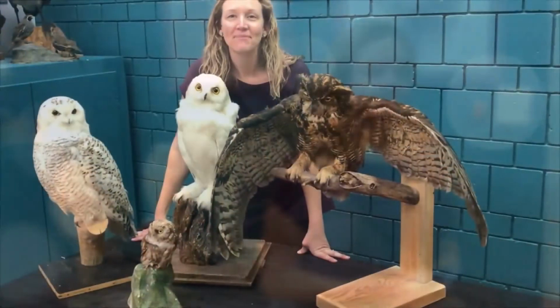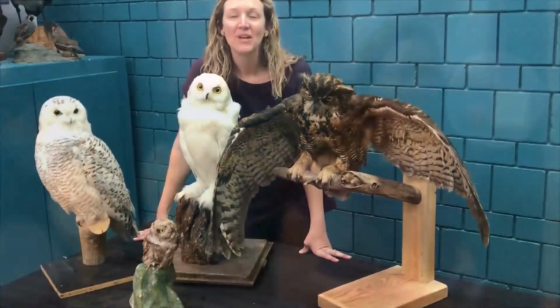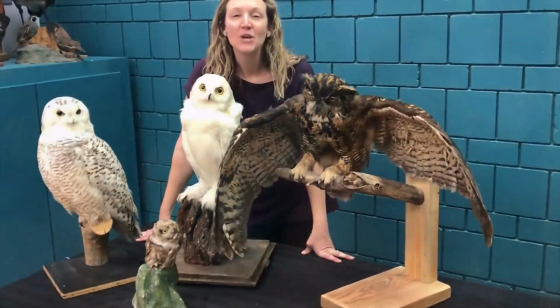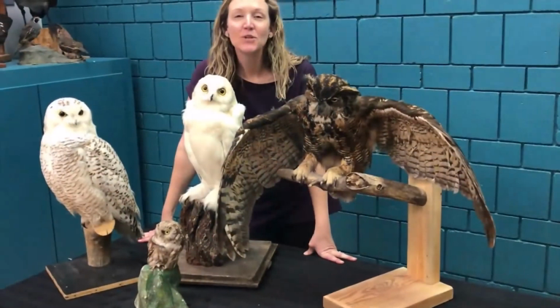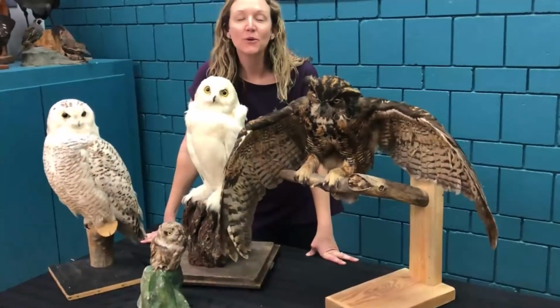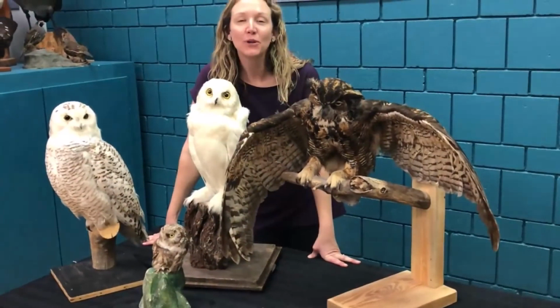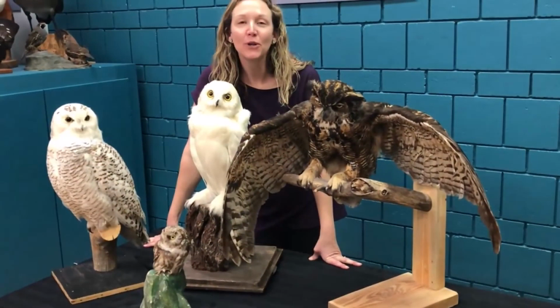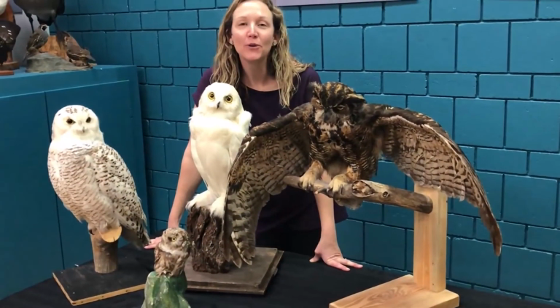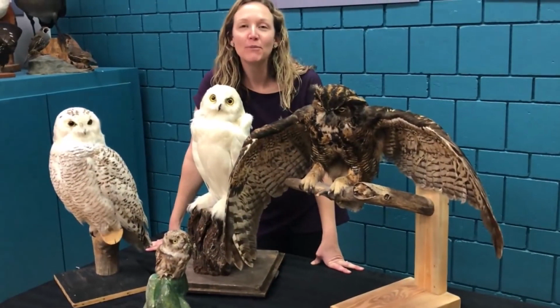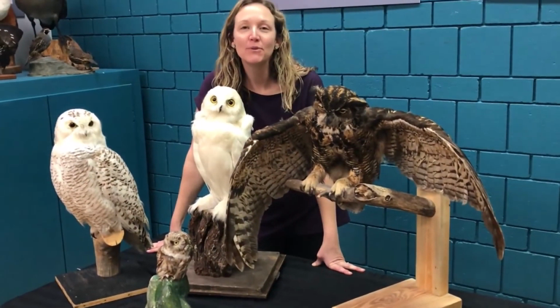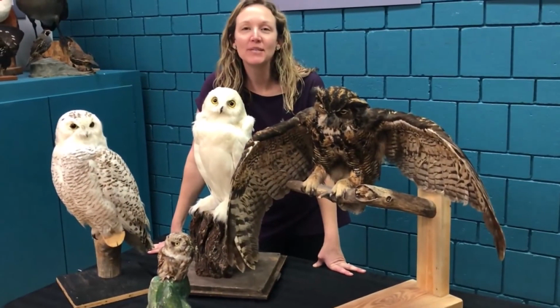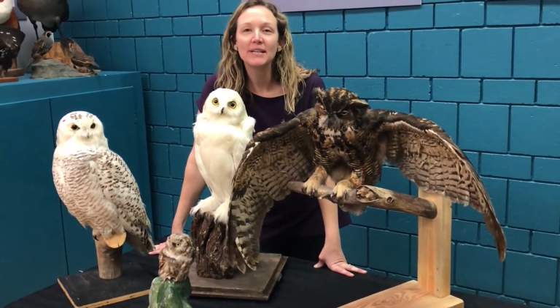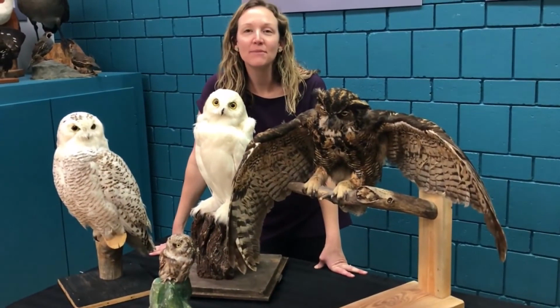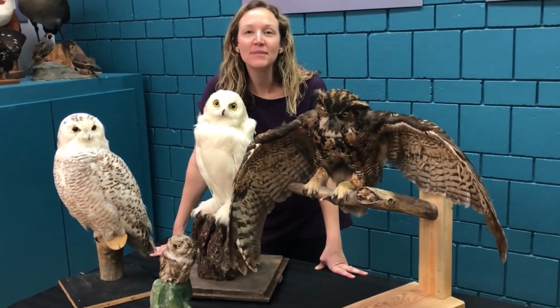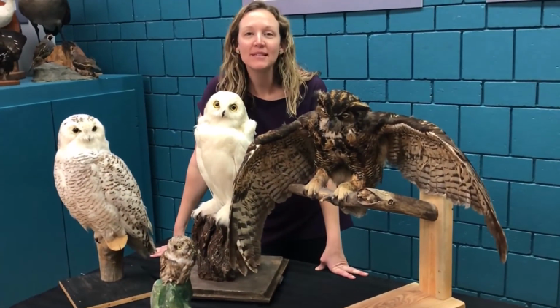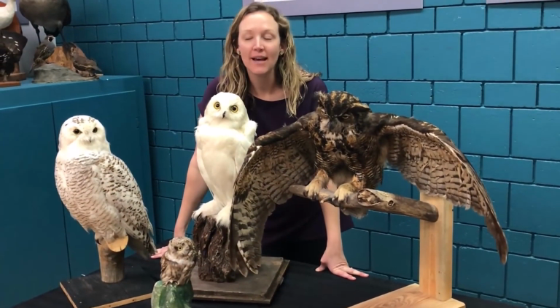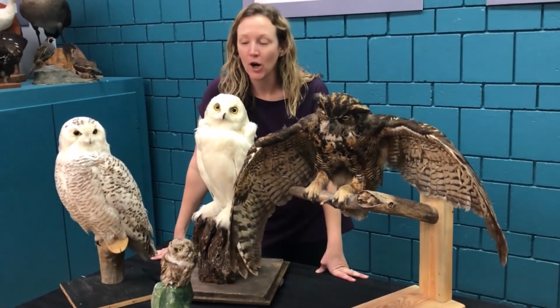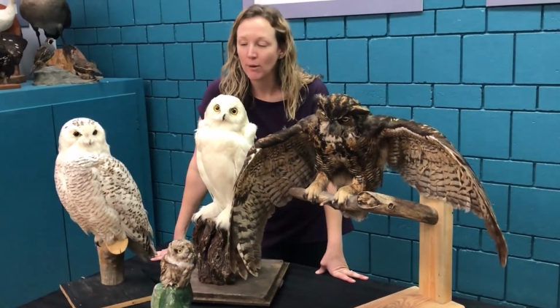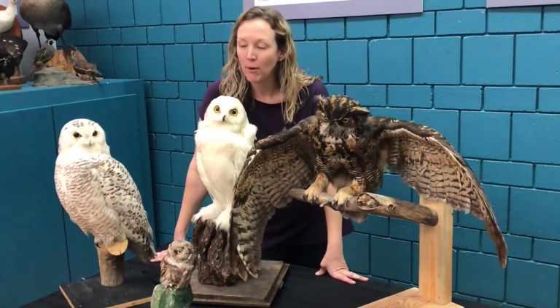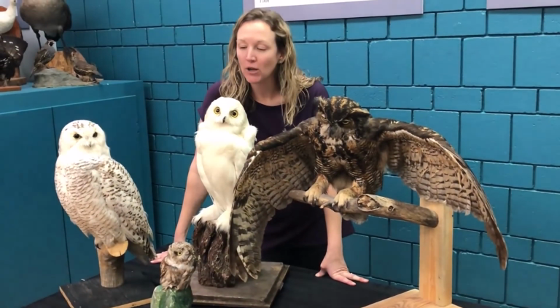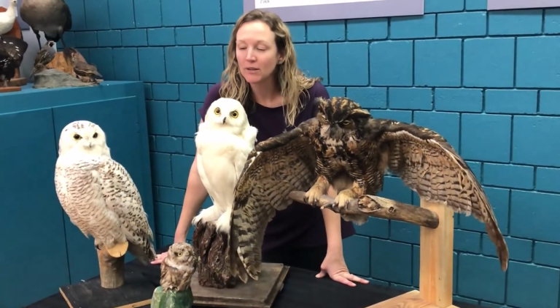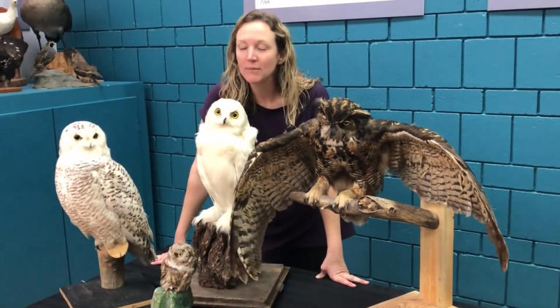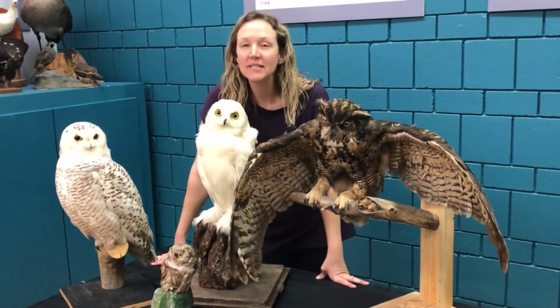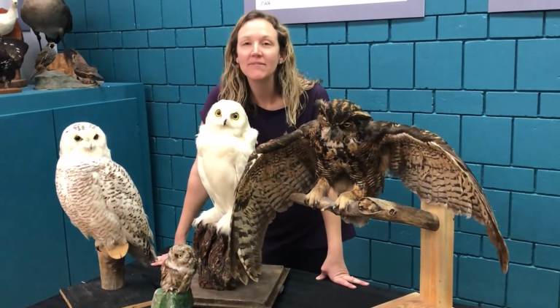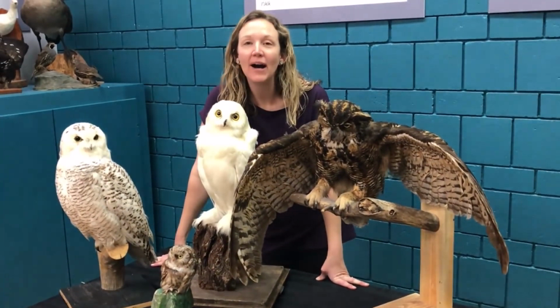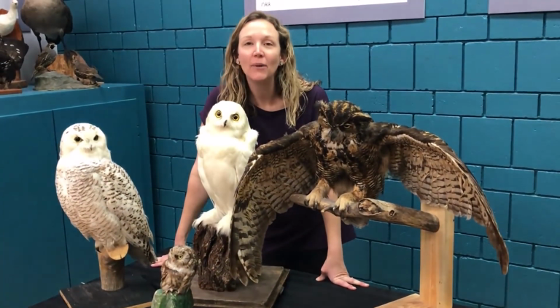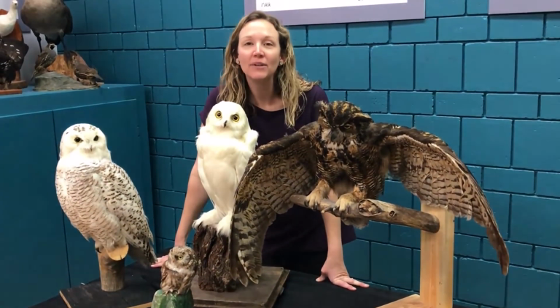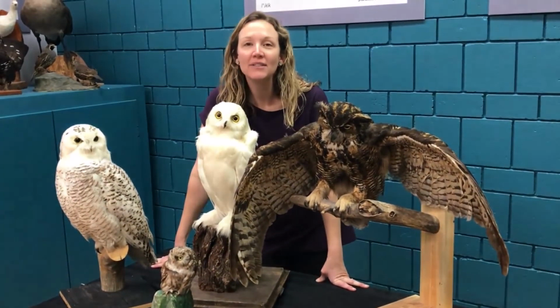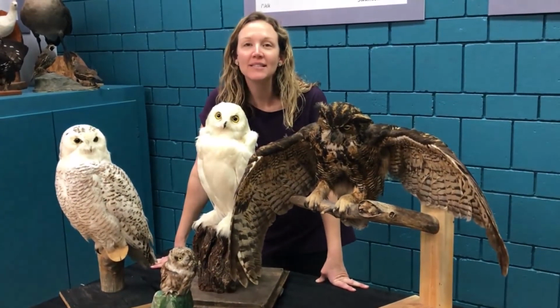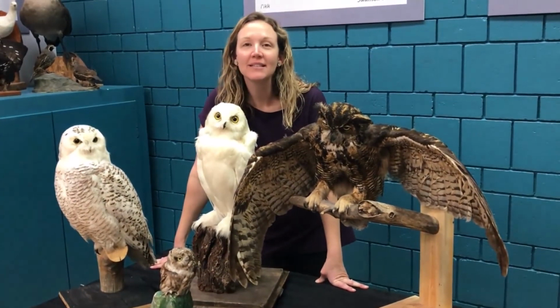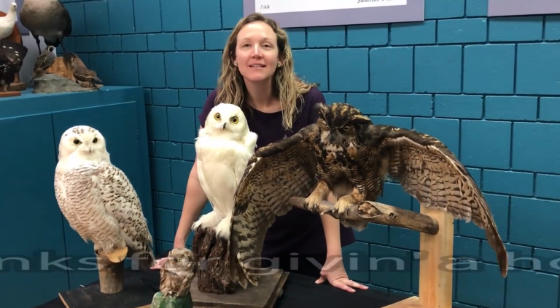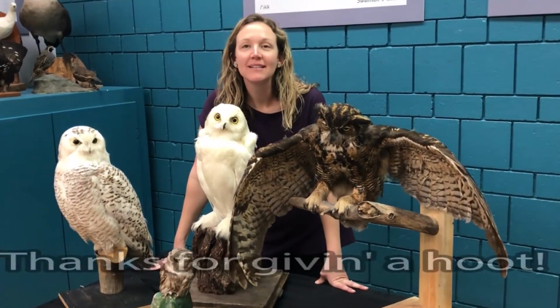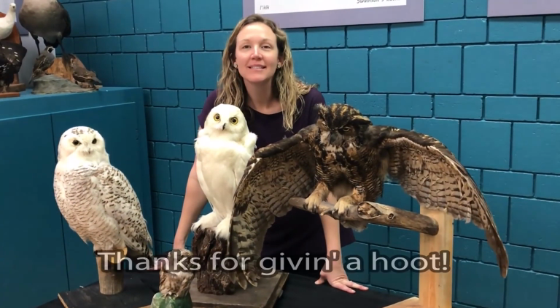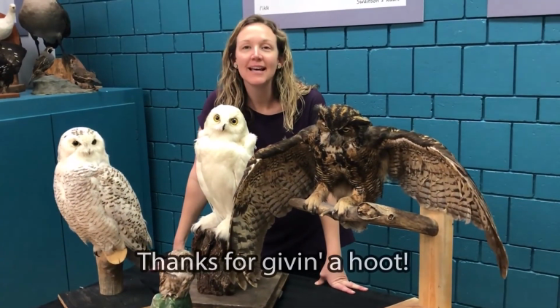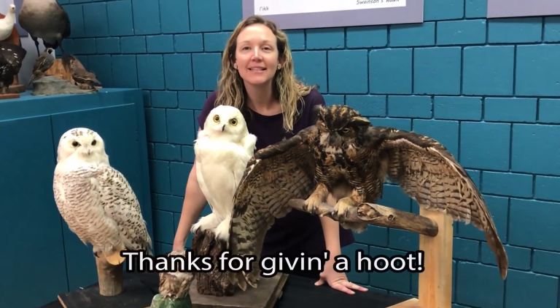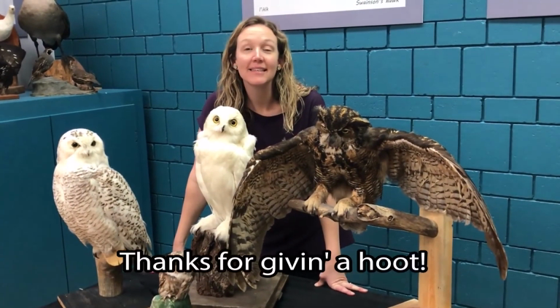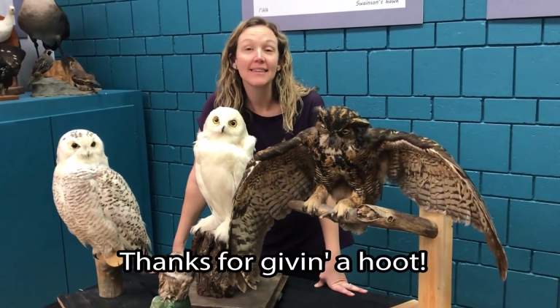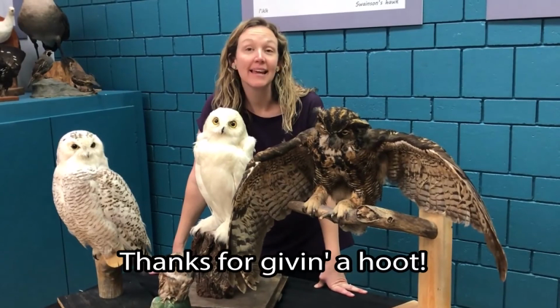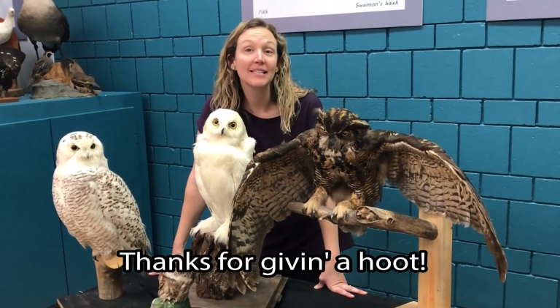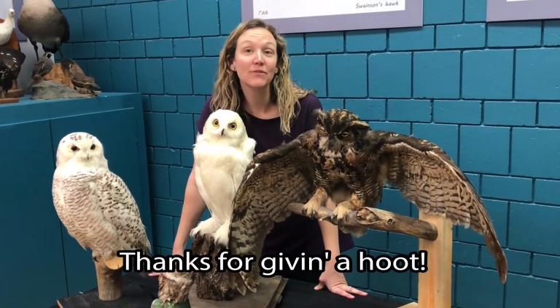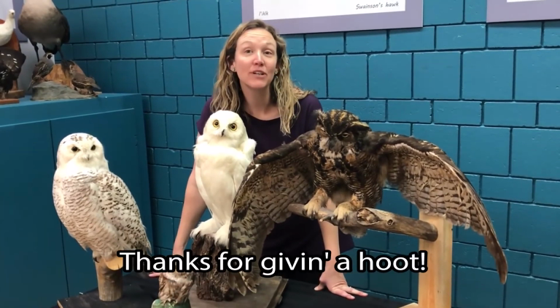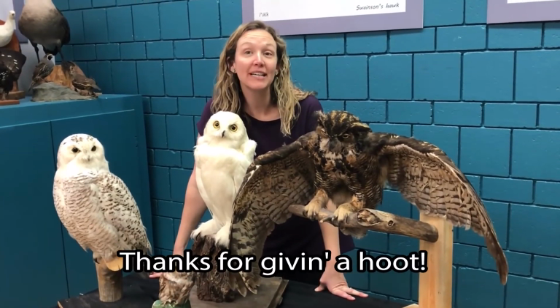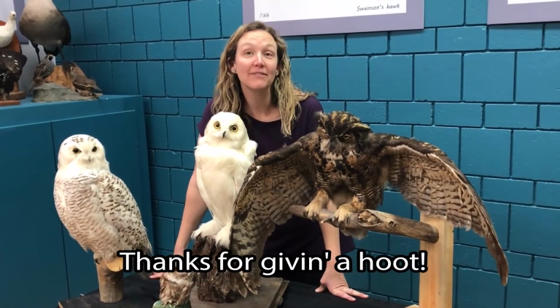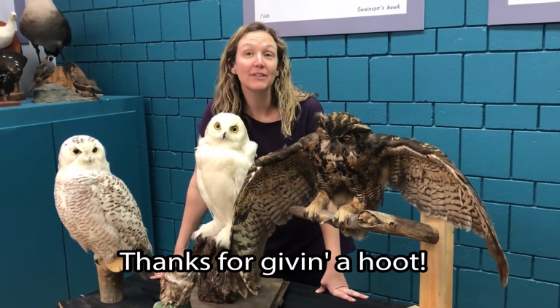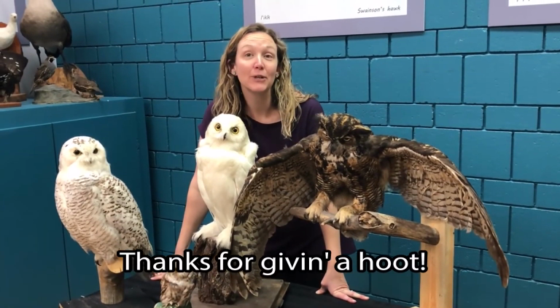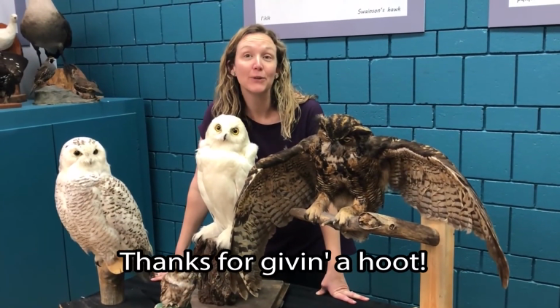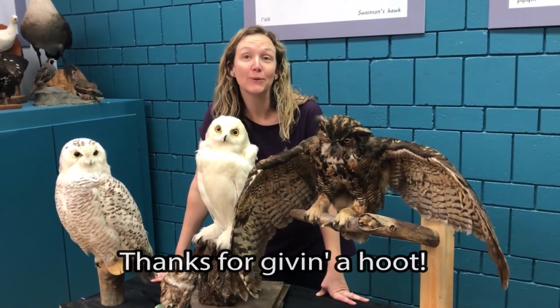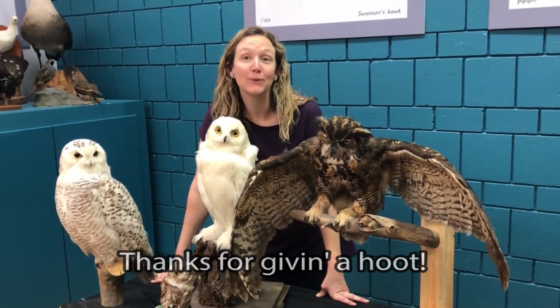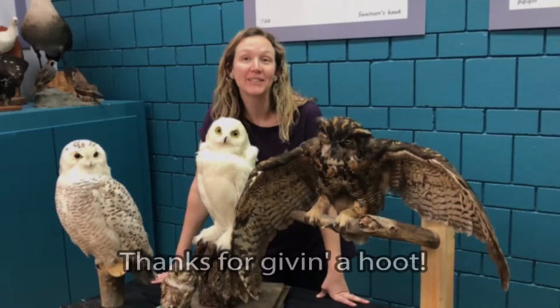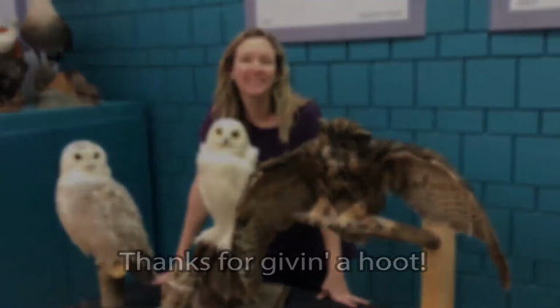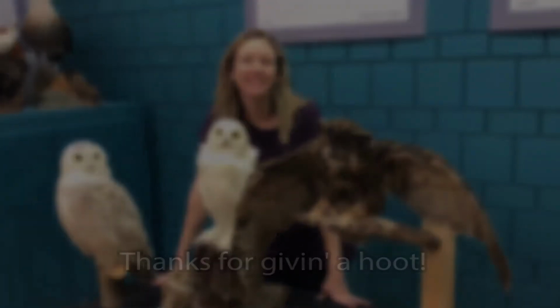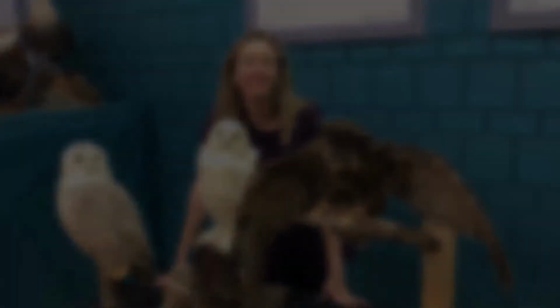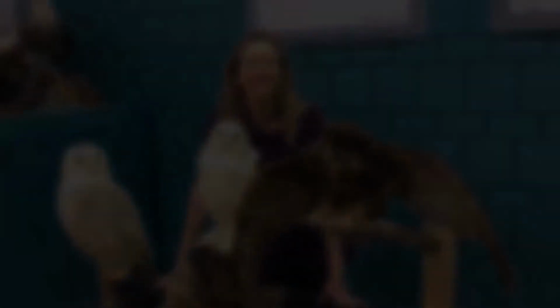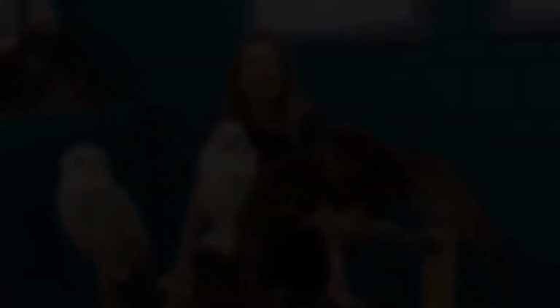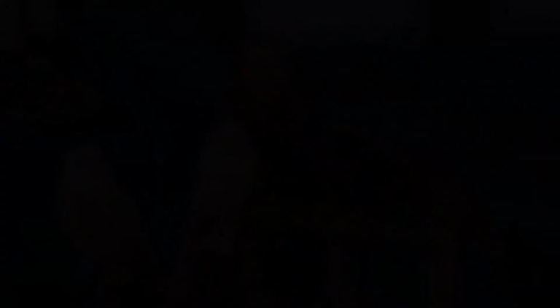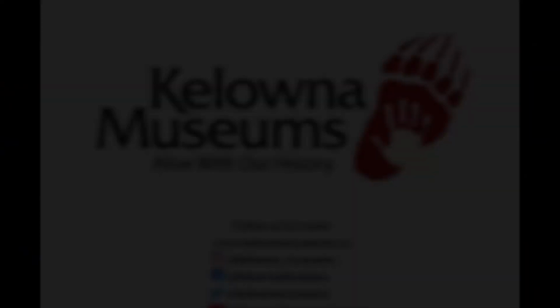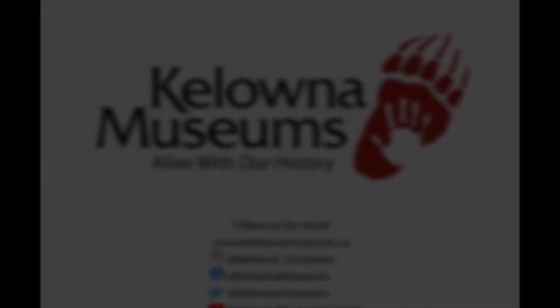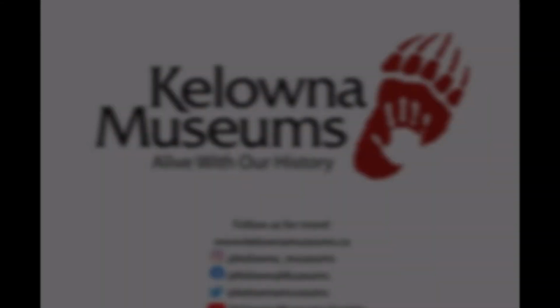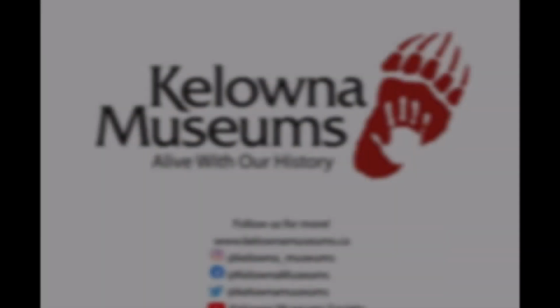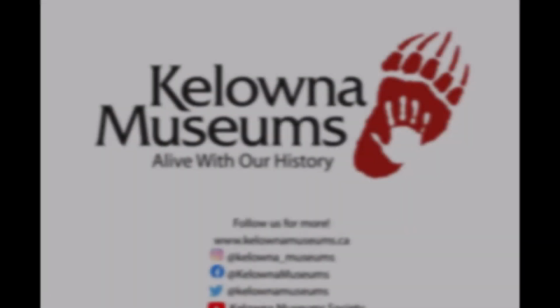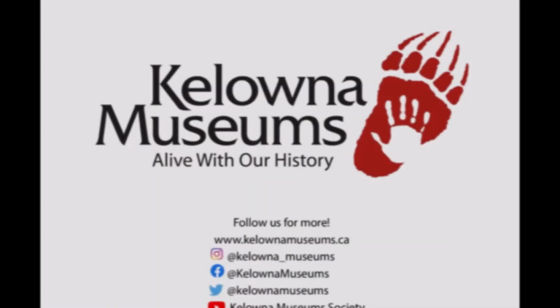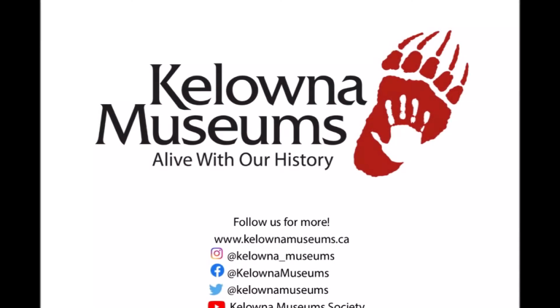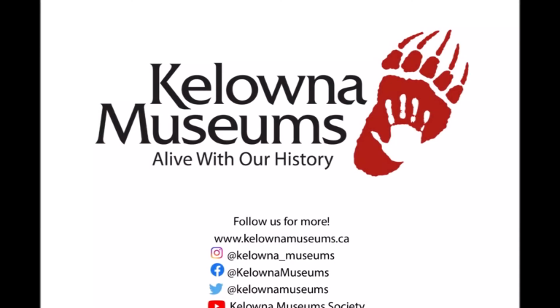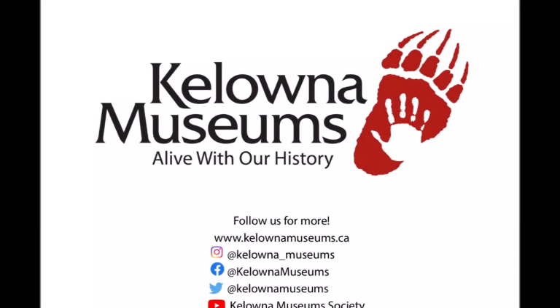Kelowna Museums and our Parliament of Owls says thanks for giving a hoot!